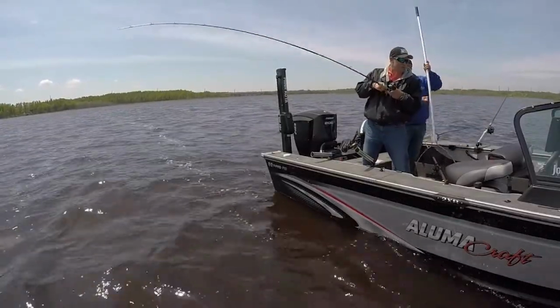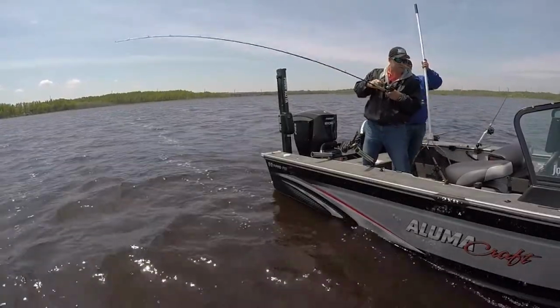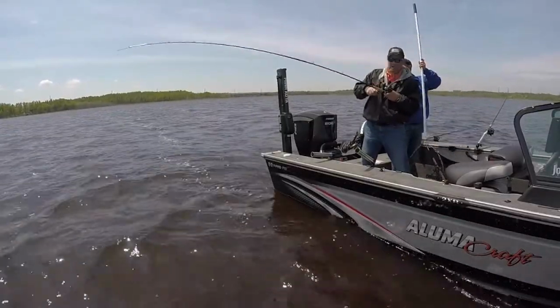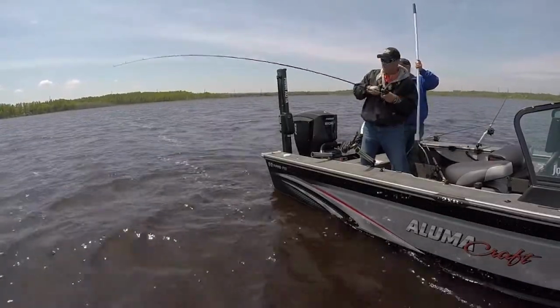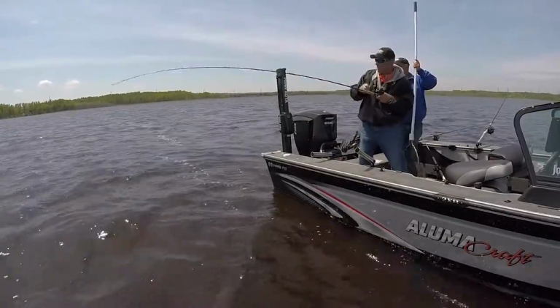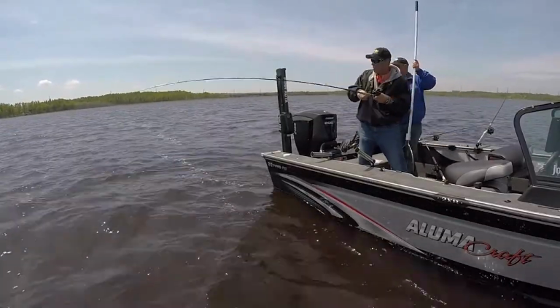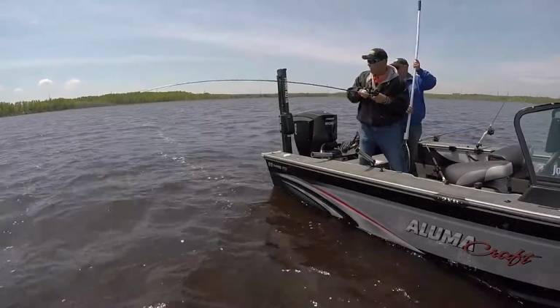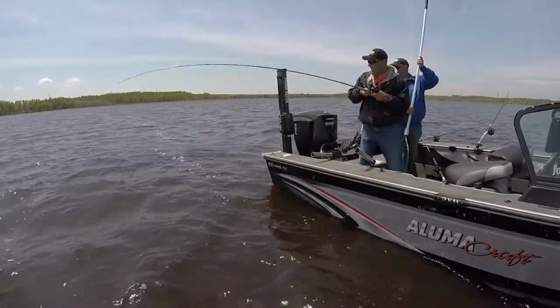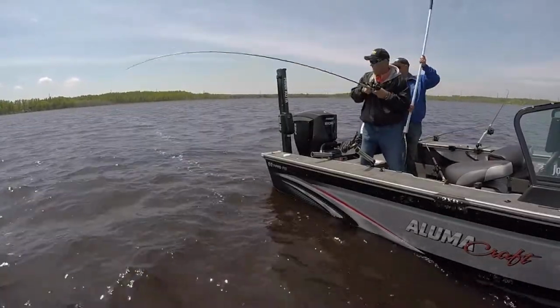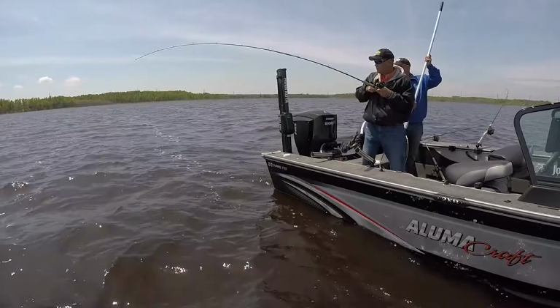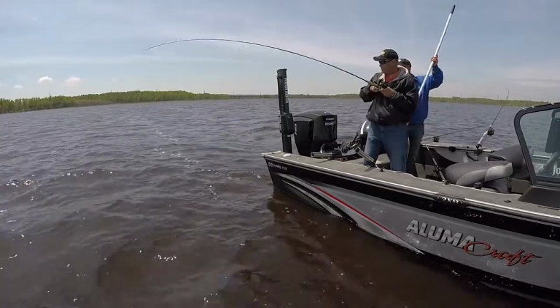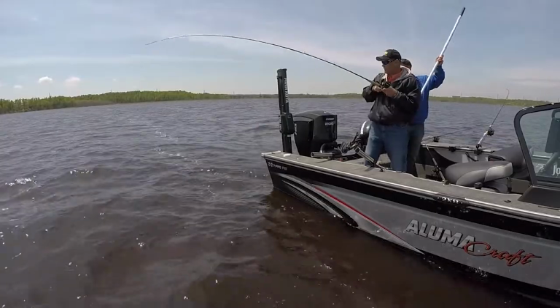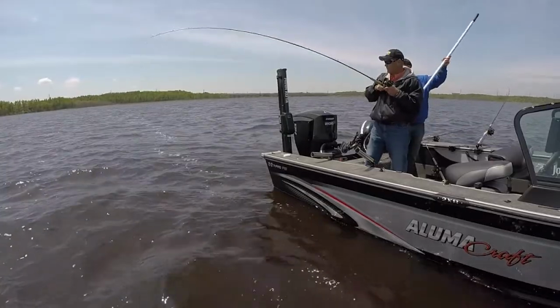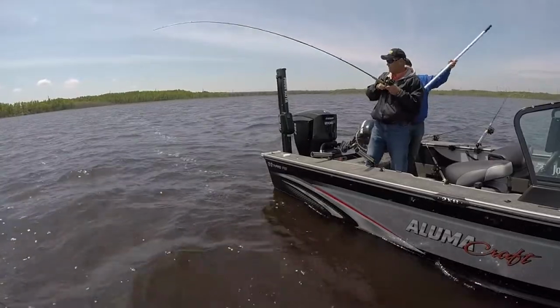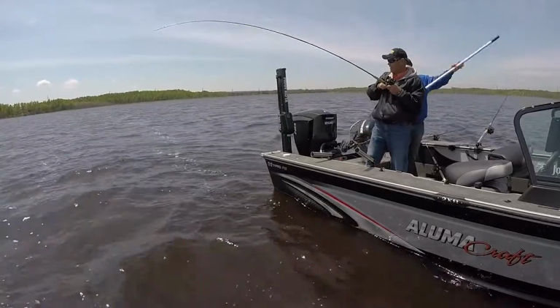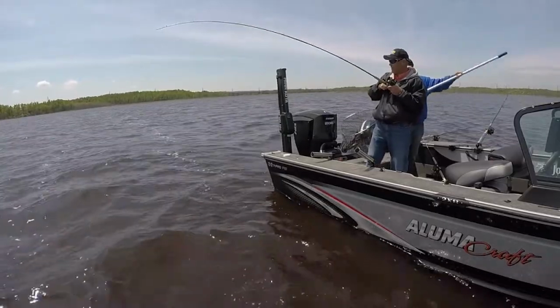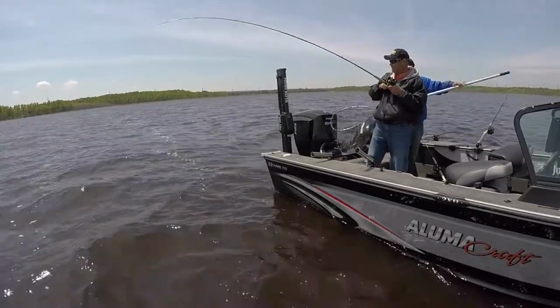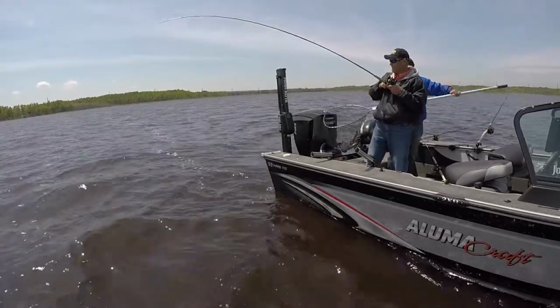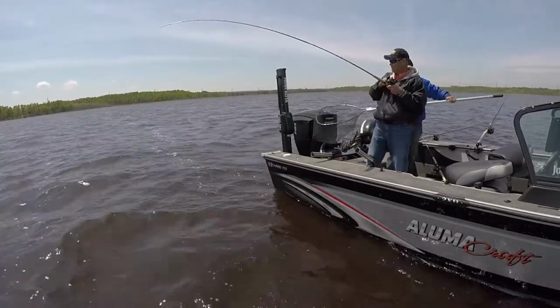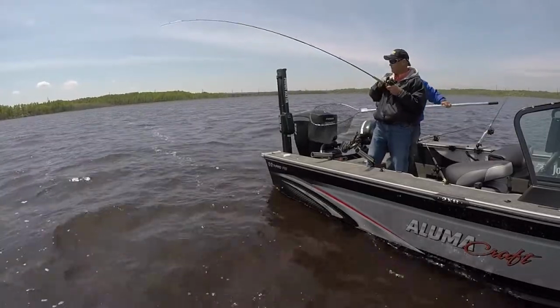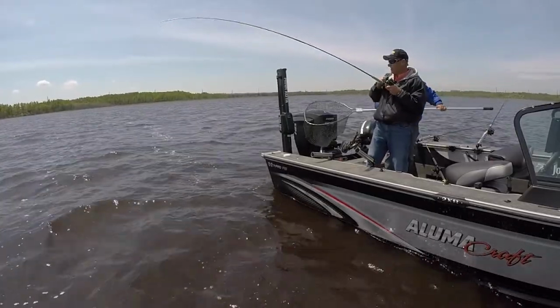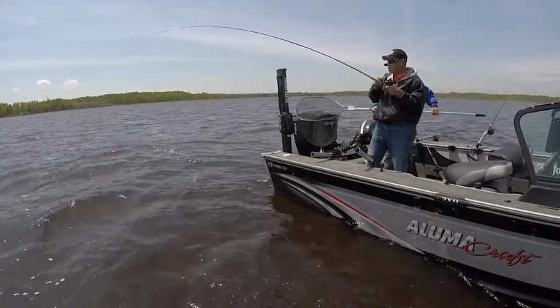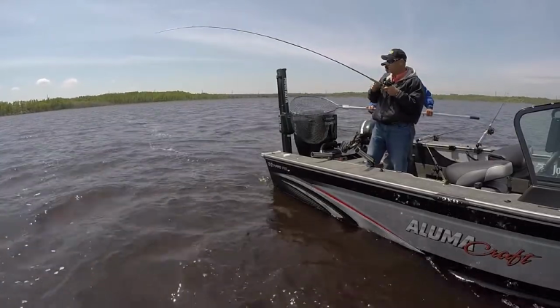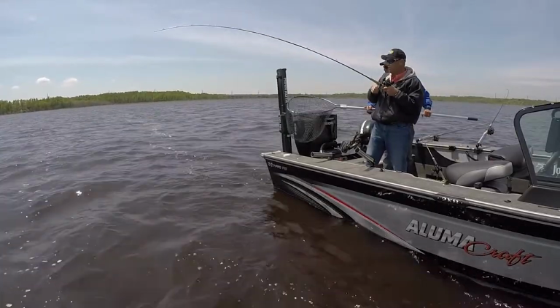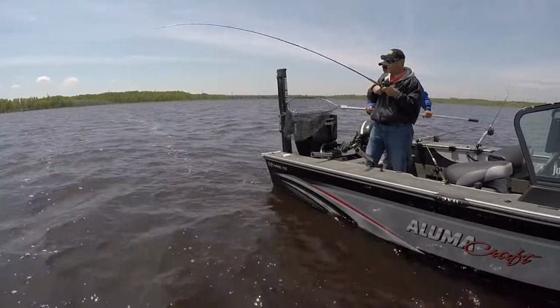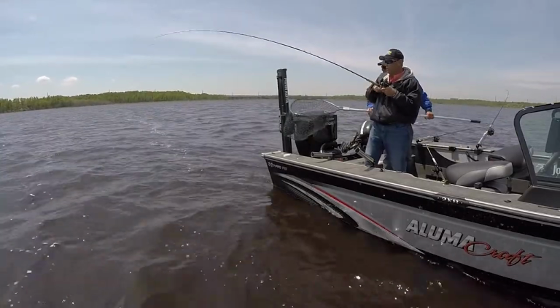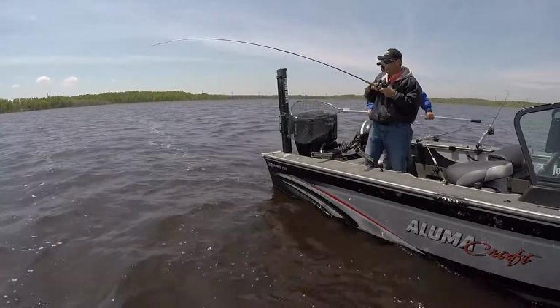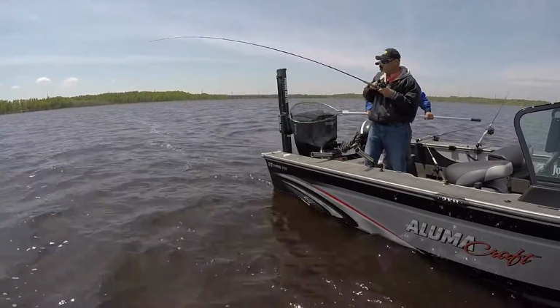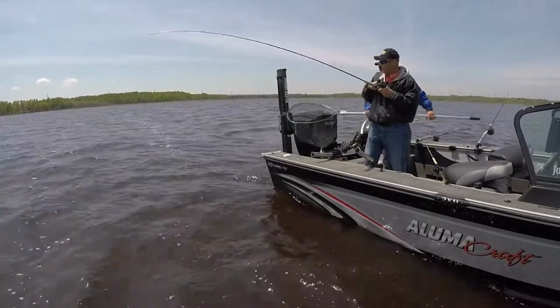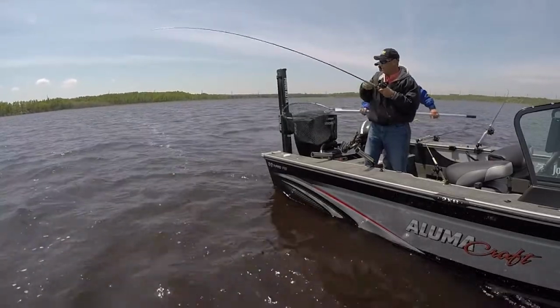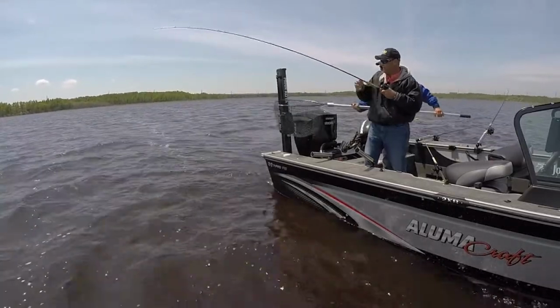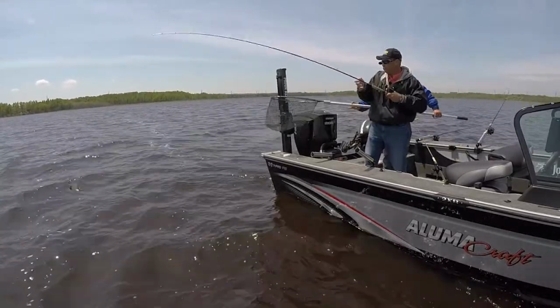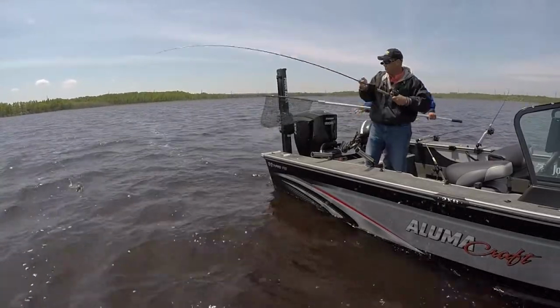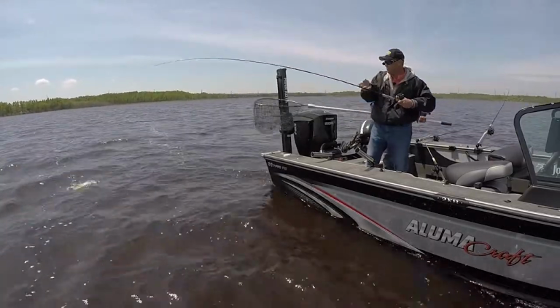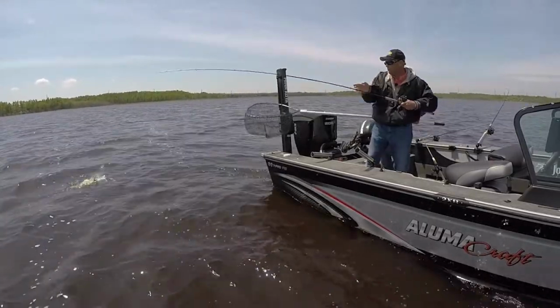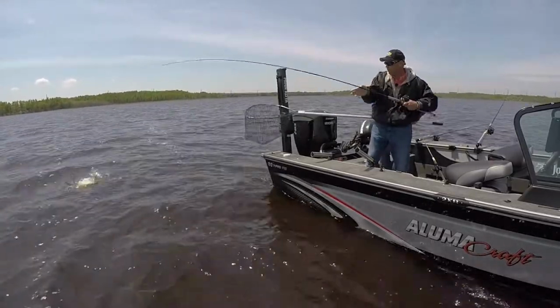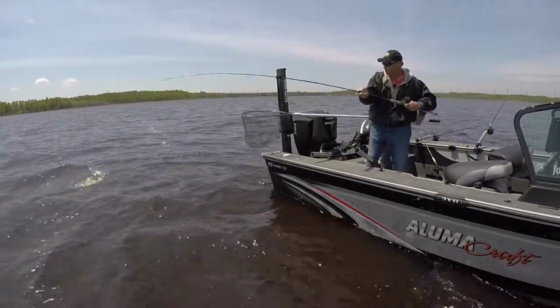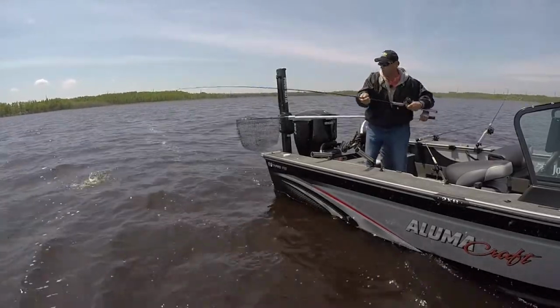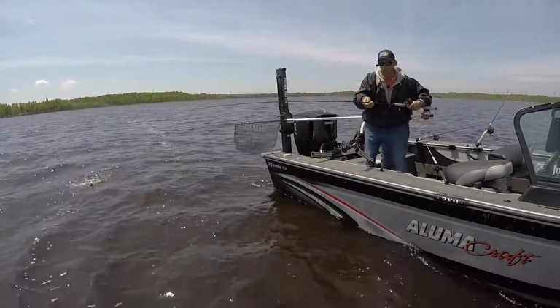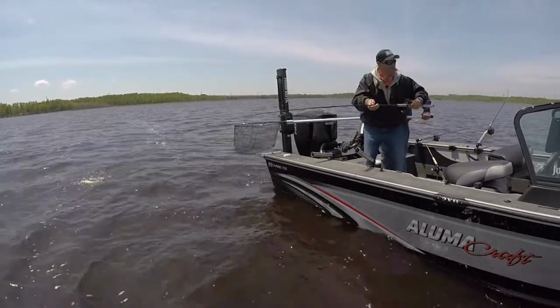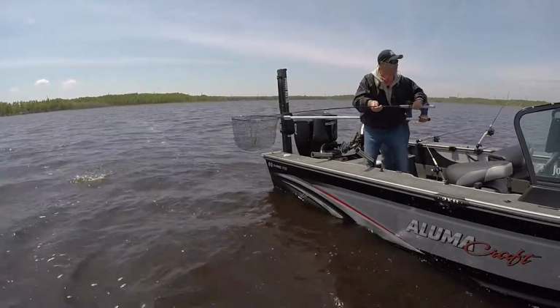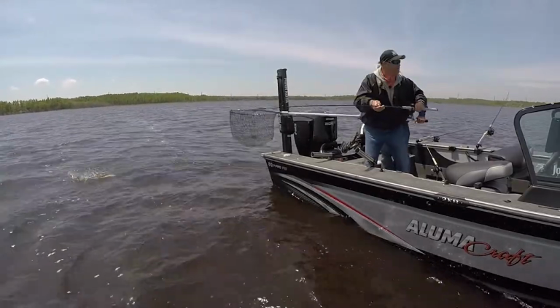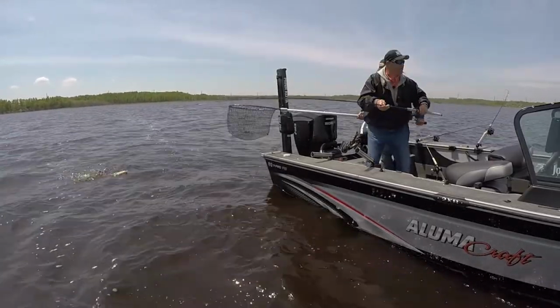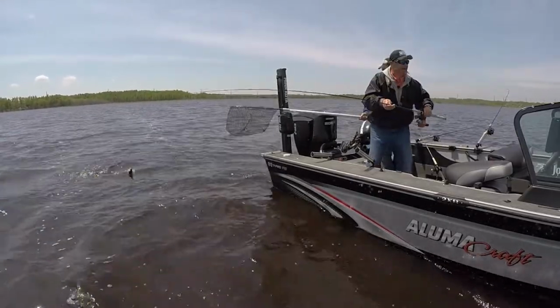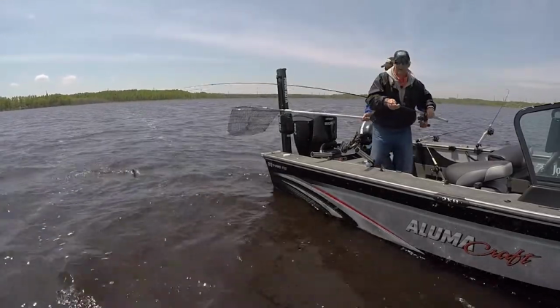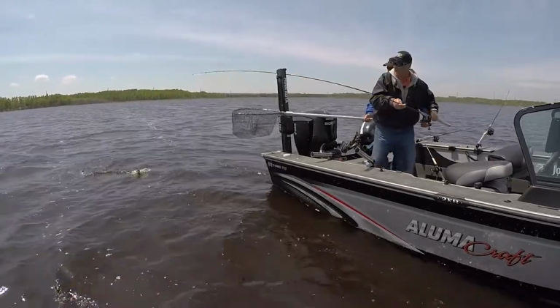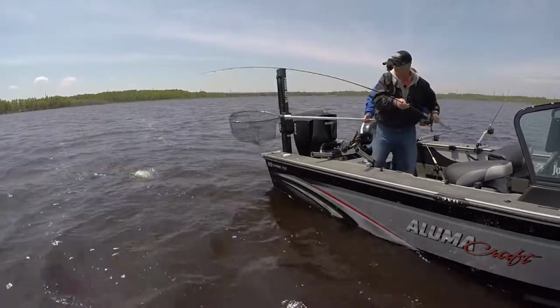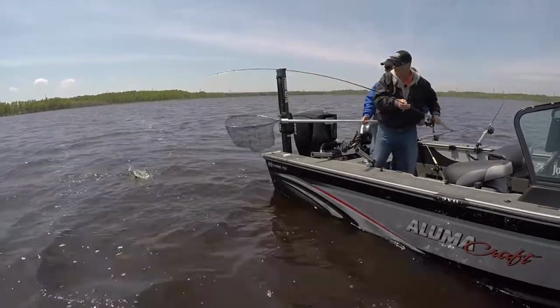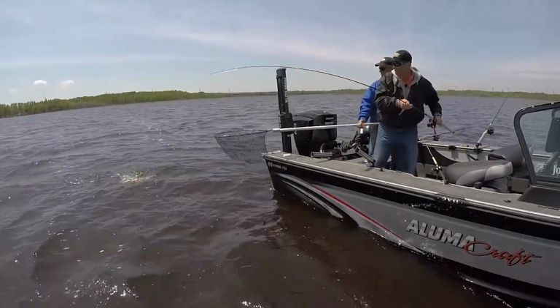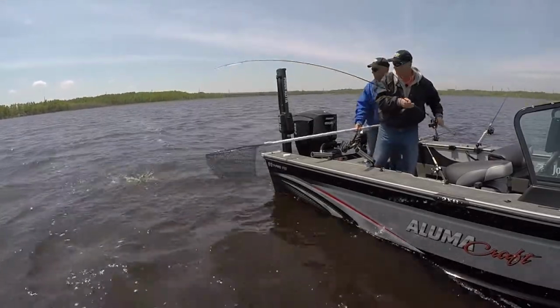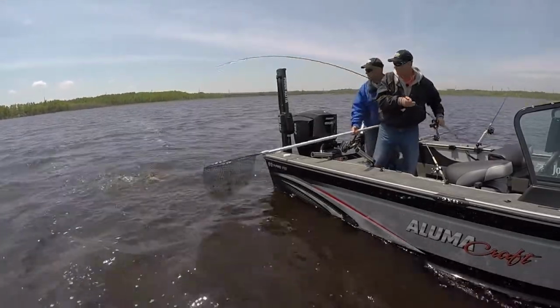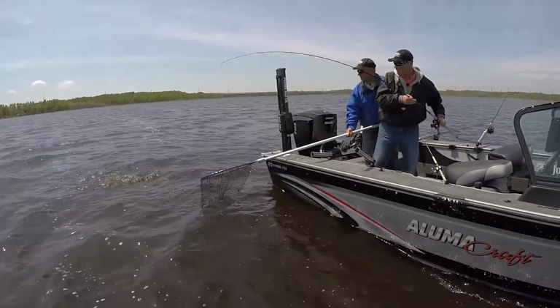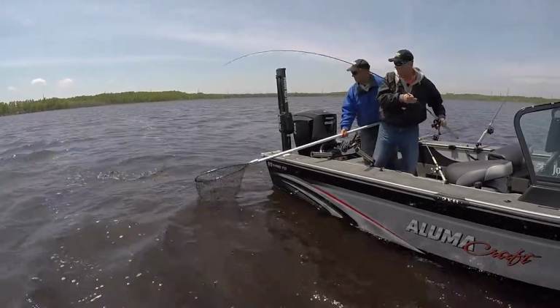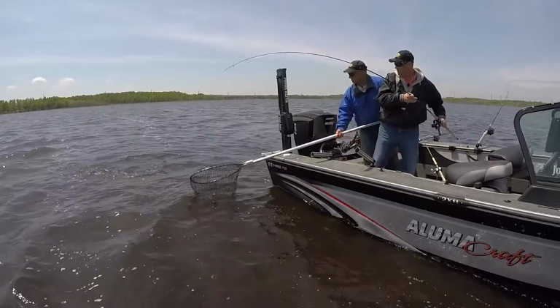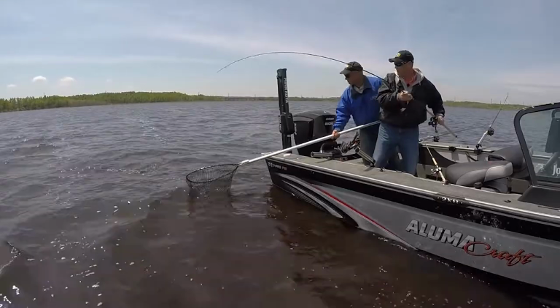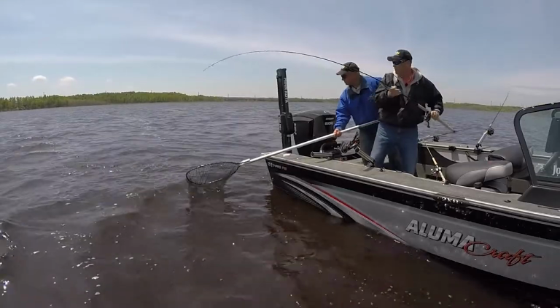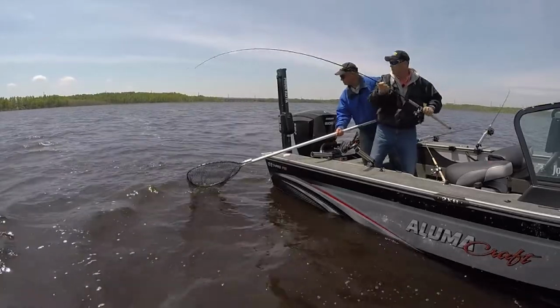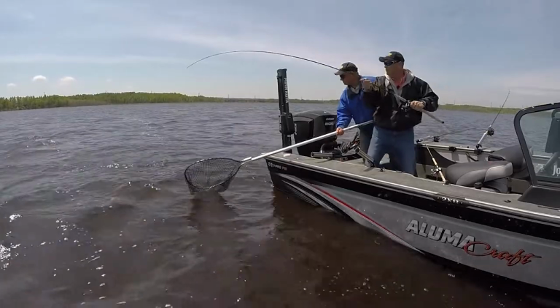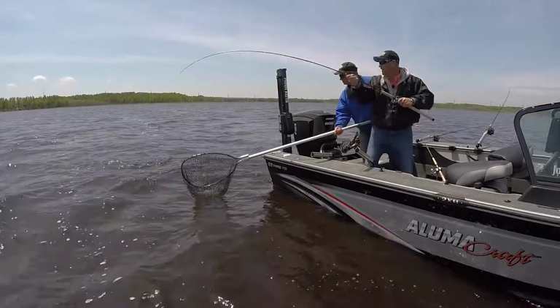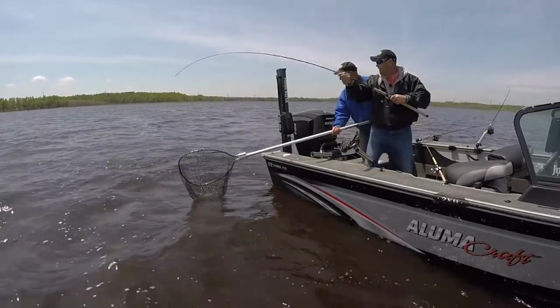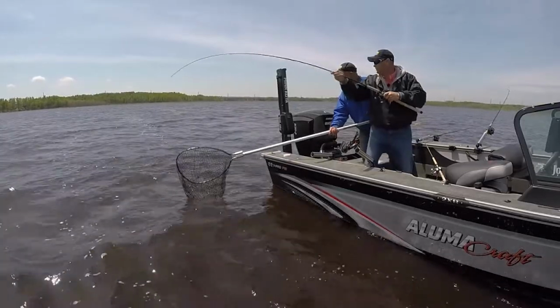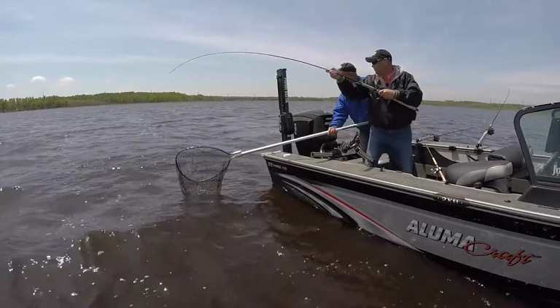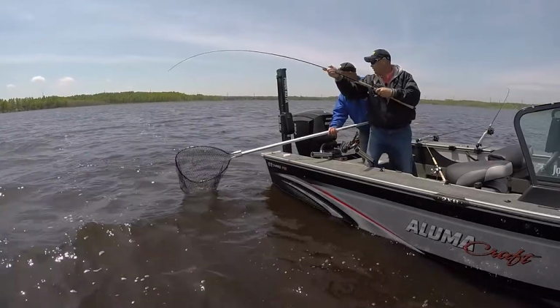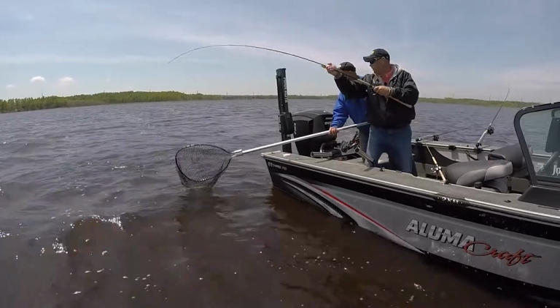Spinners just flat out catch fish. They provide that flash, they provide that vibration, and it enables you to pull a crawler. Another great eye — look at this one, one after another!